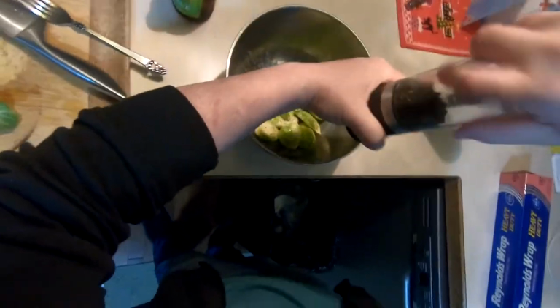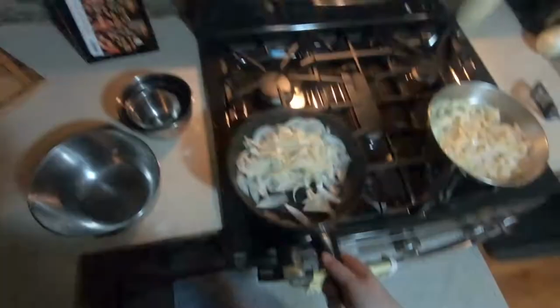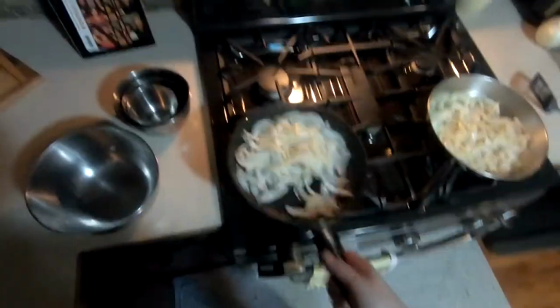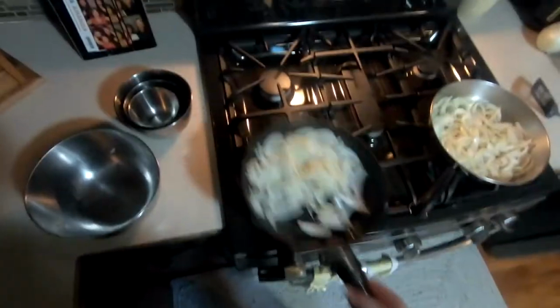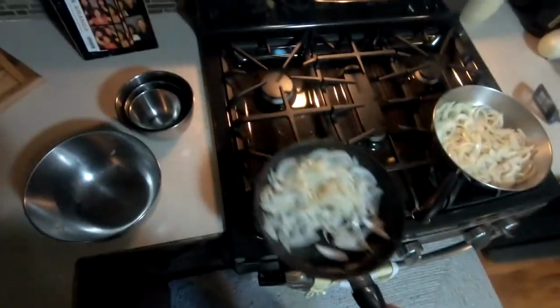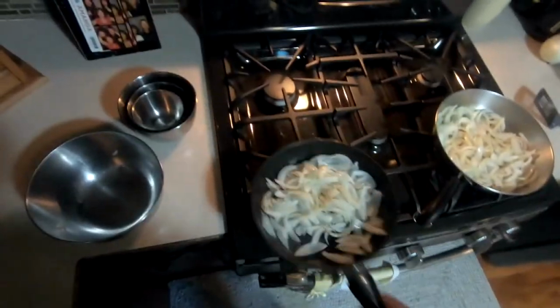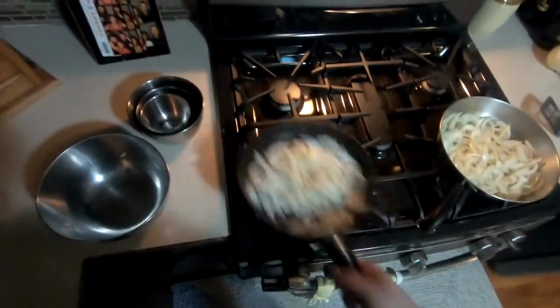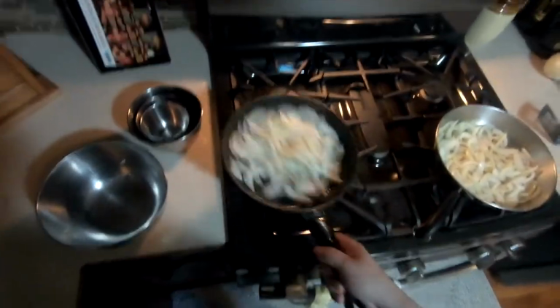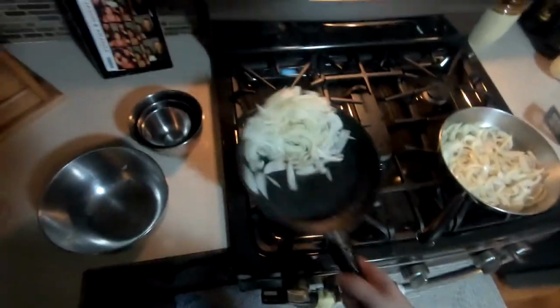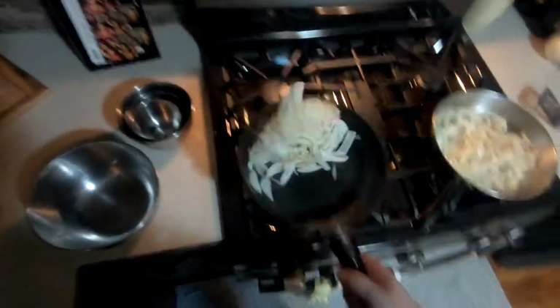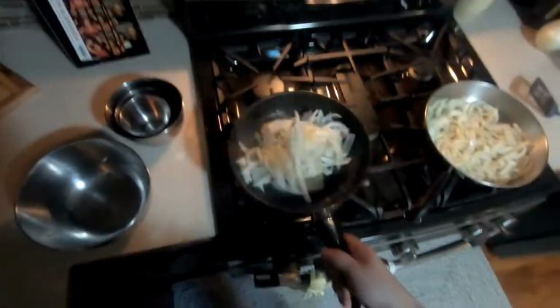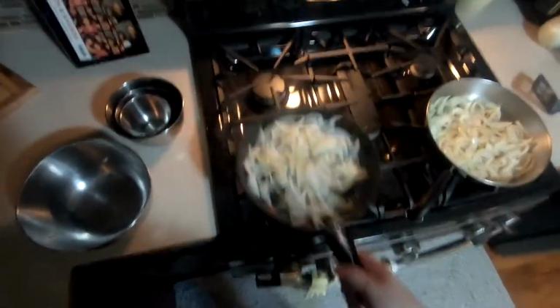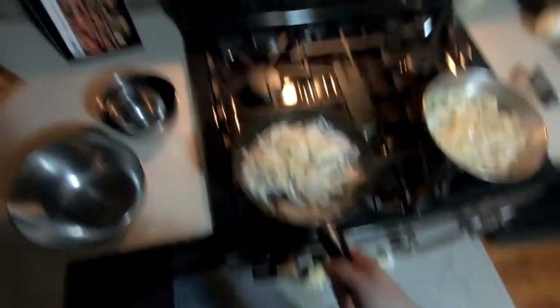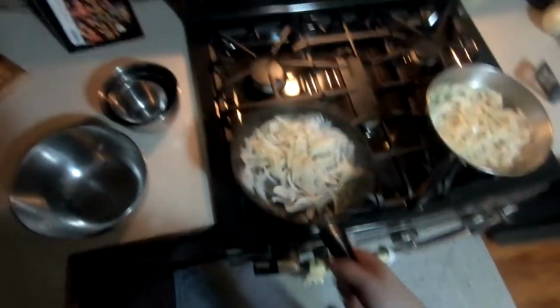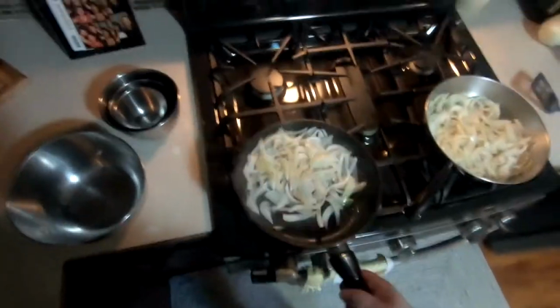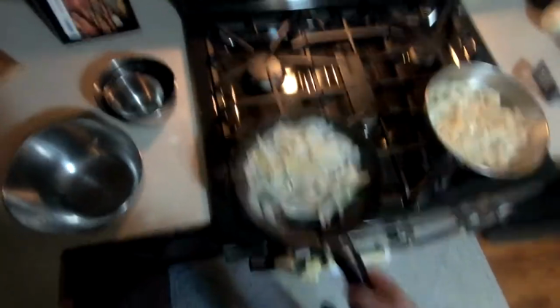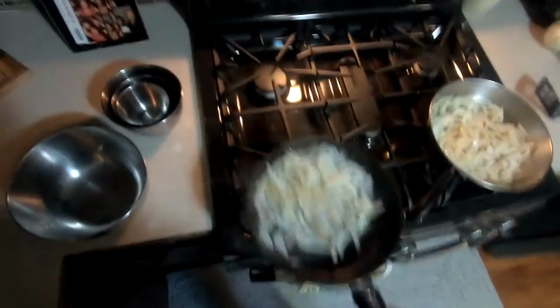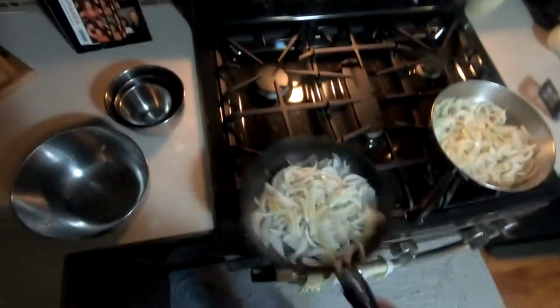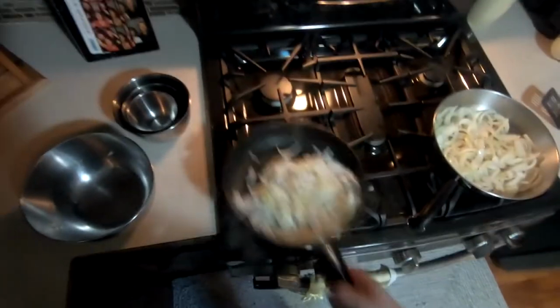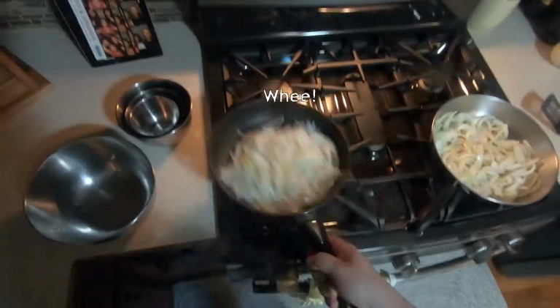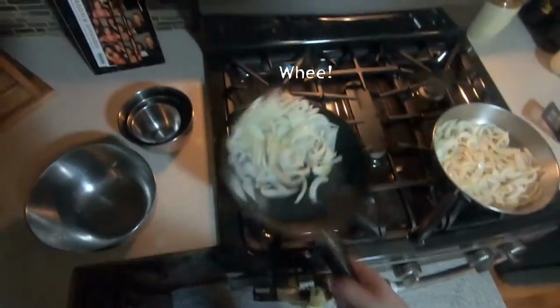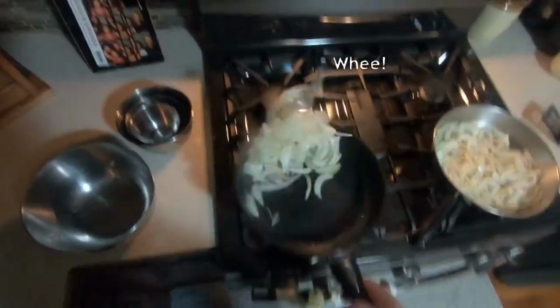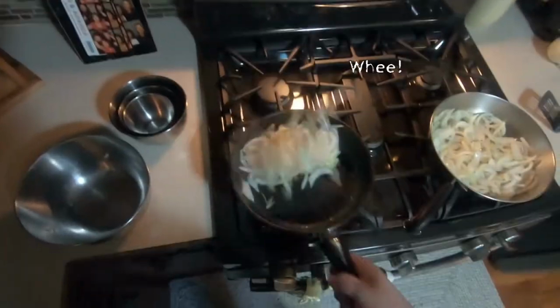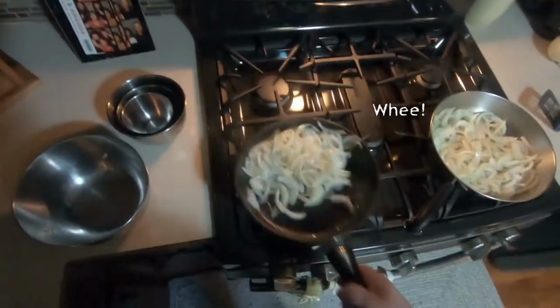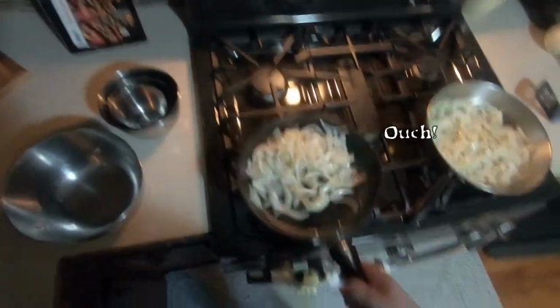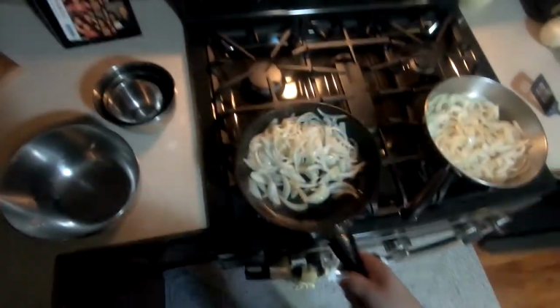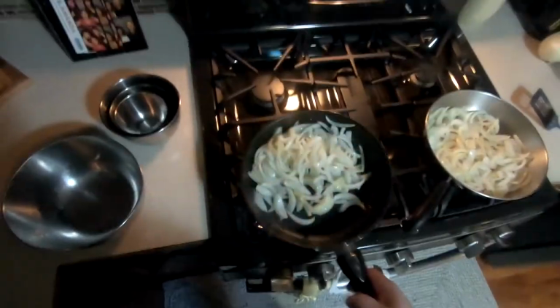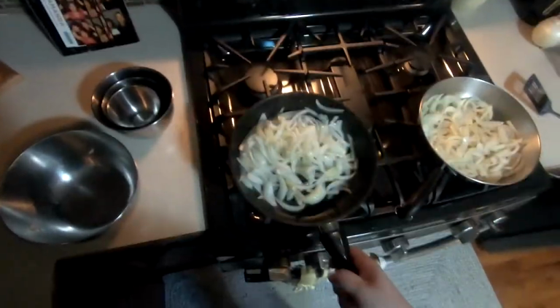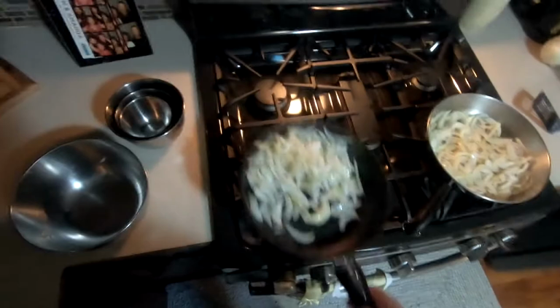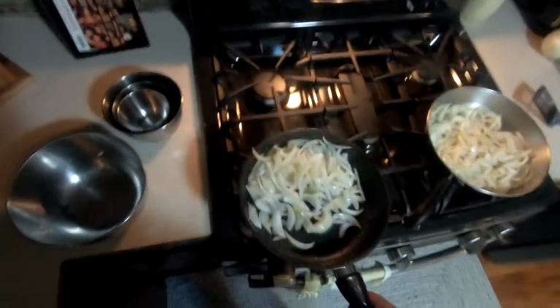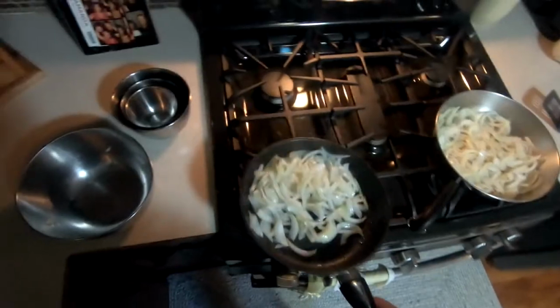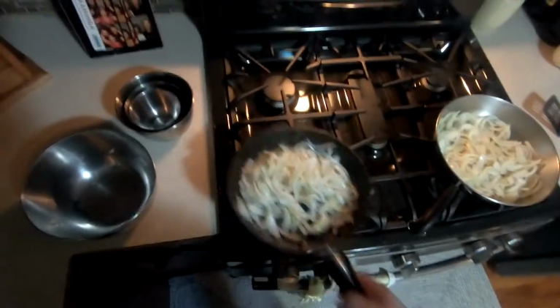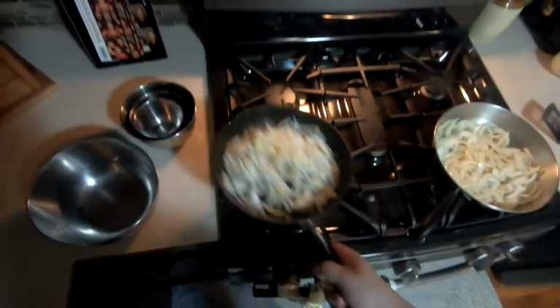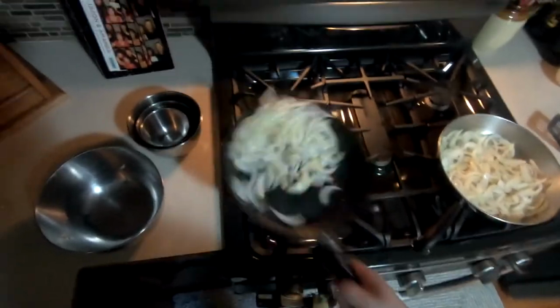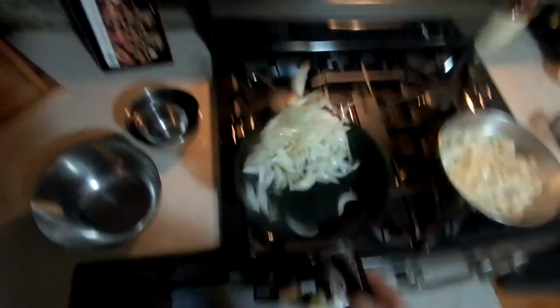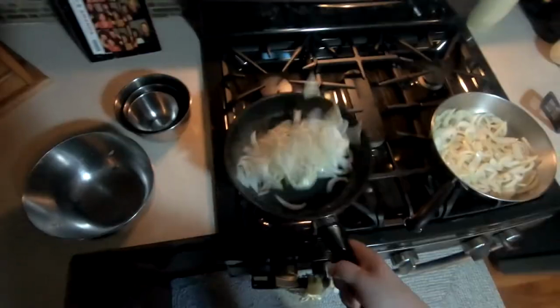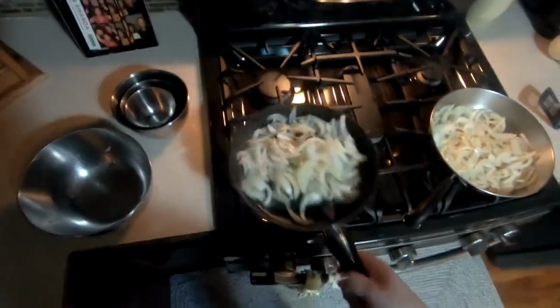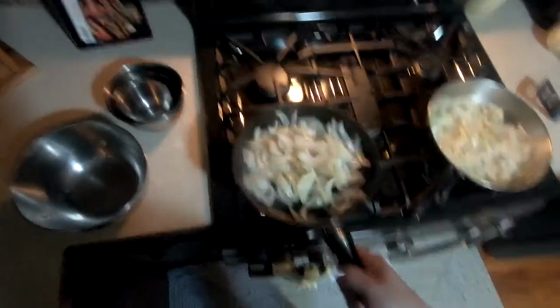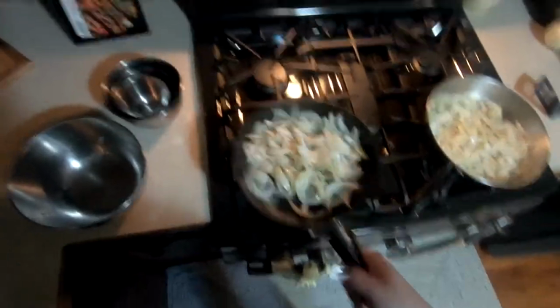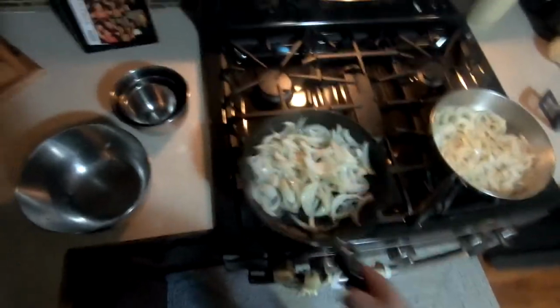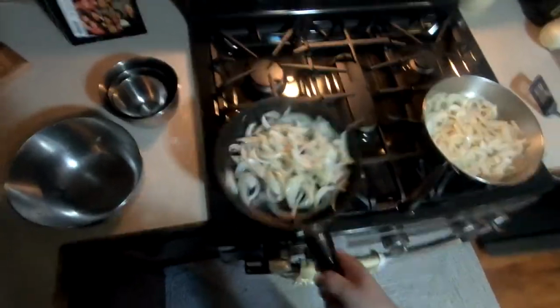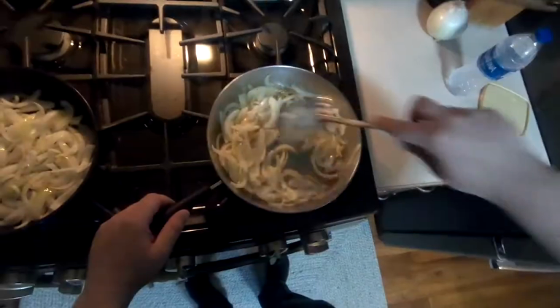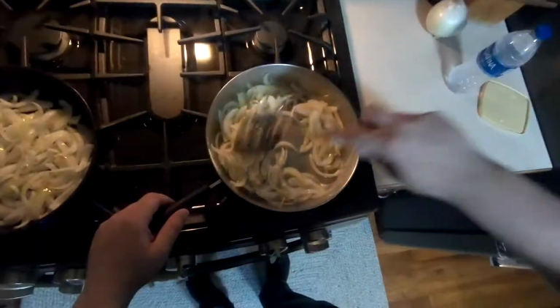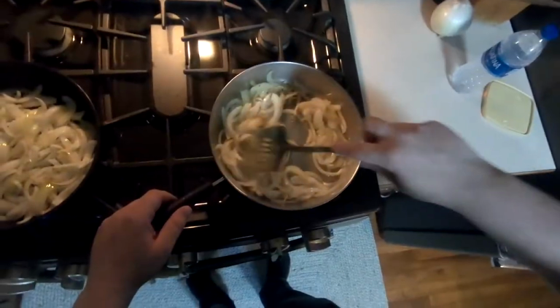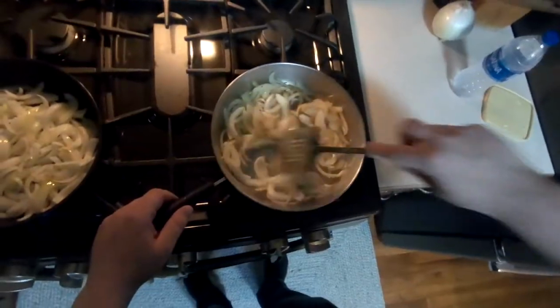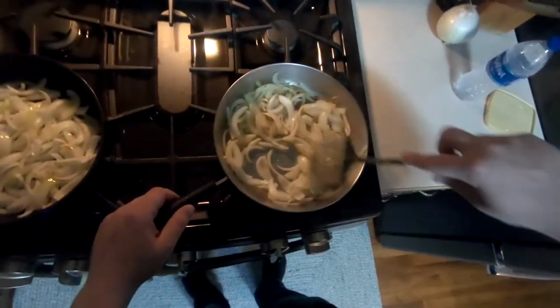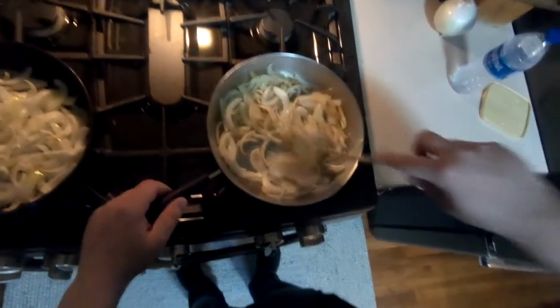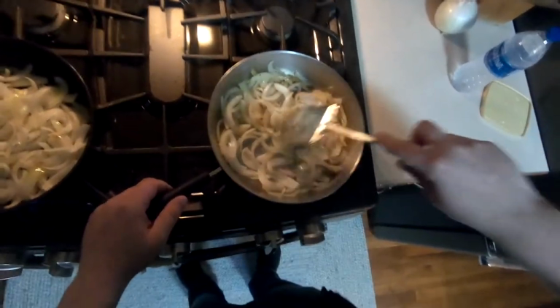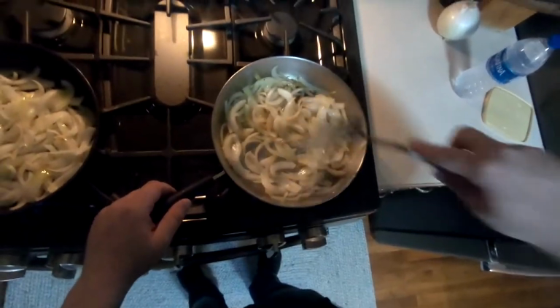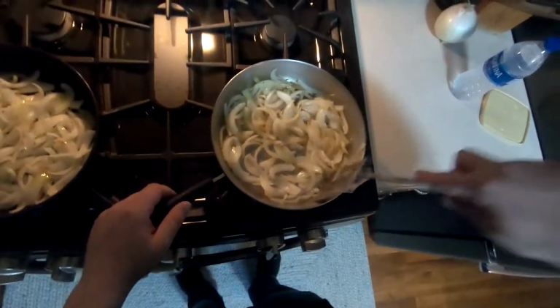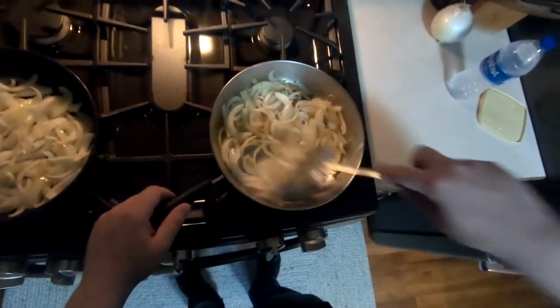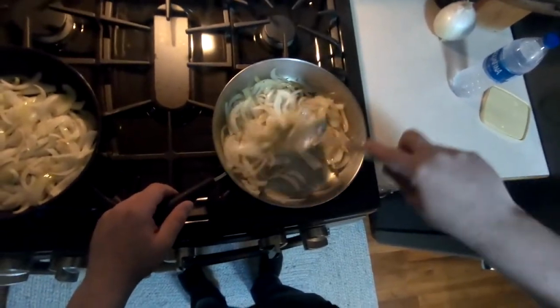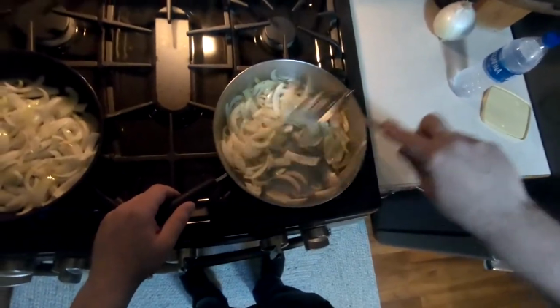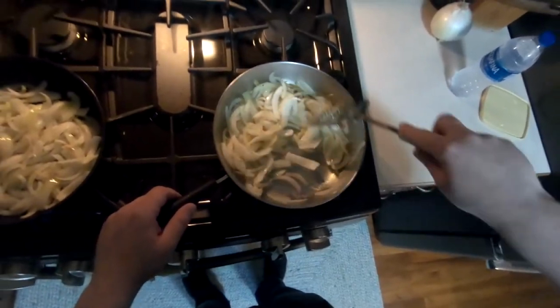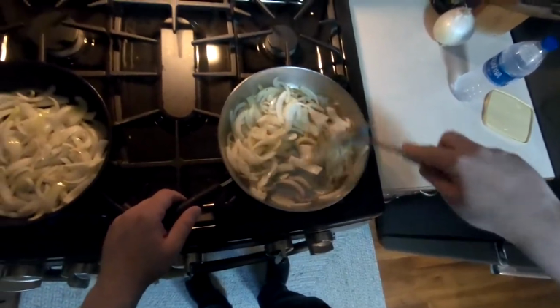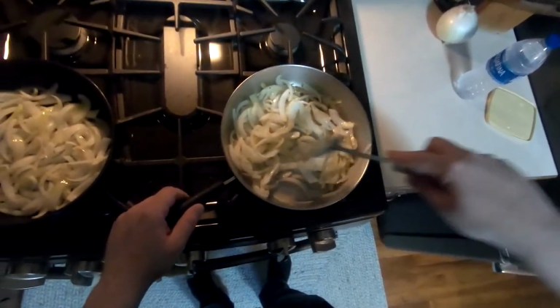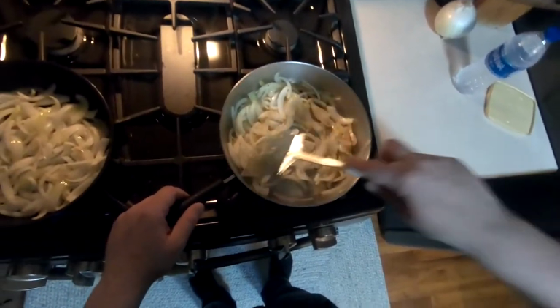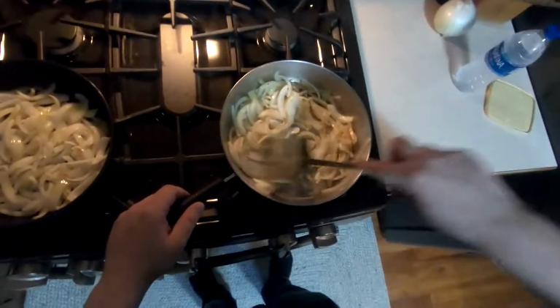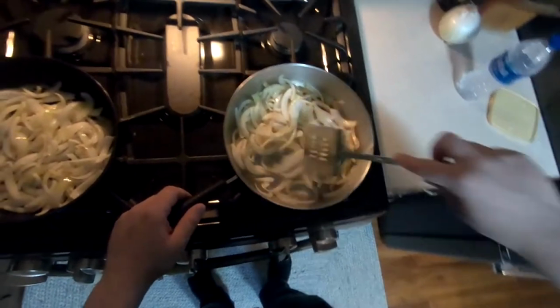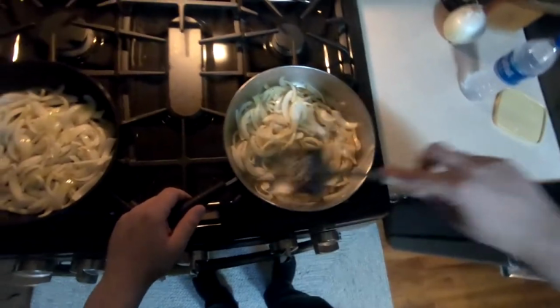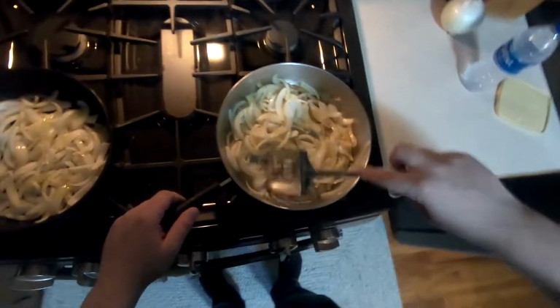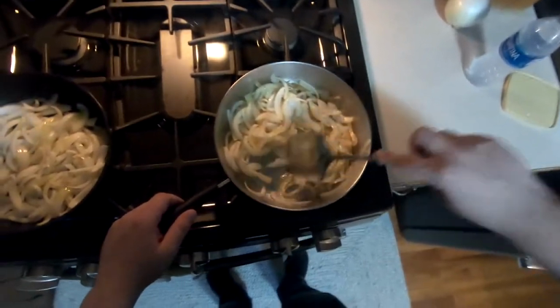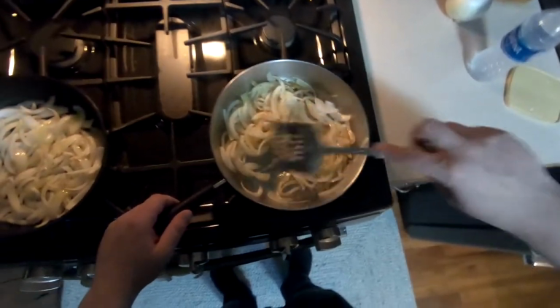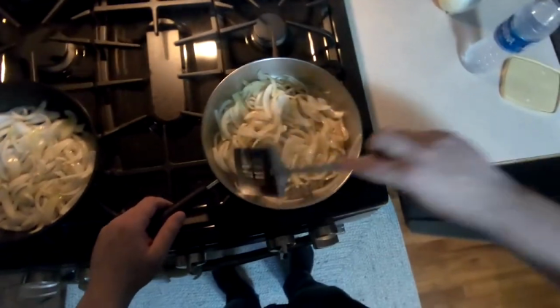Take a moment to show off your pan tossing skills. If you want to see the salad tossing skills video, that's on my OnlyFans.